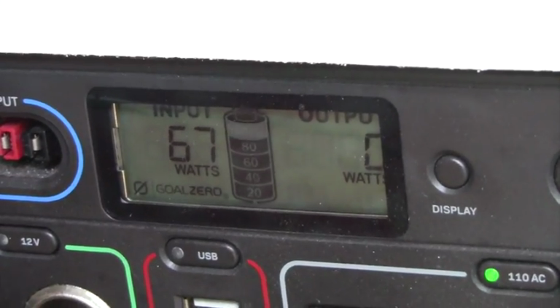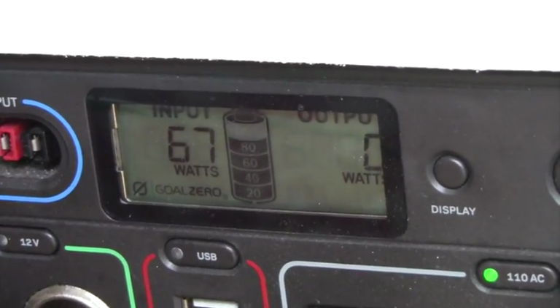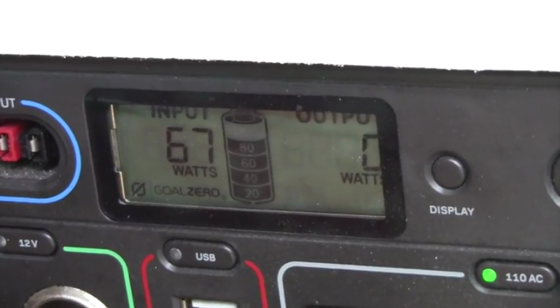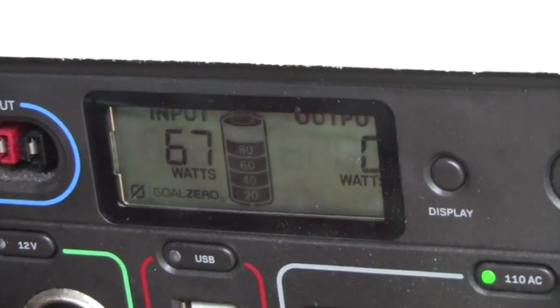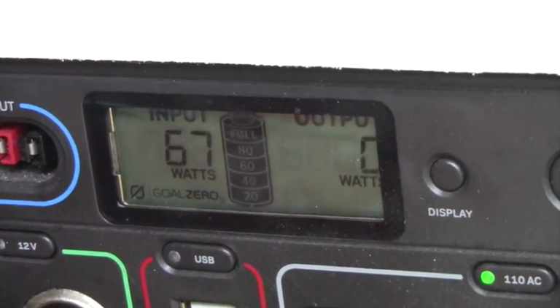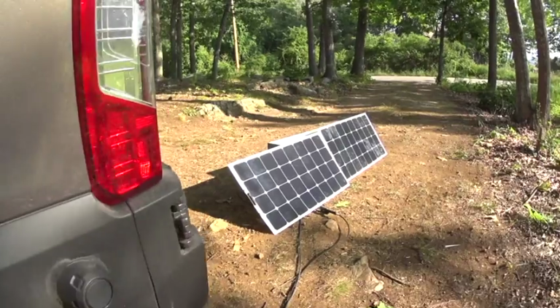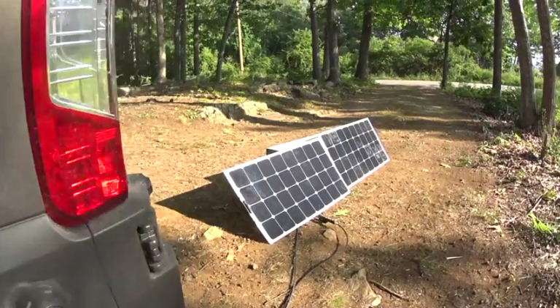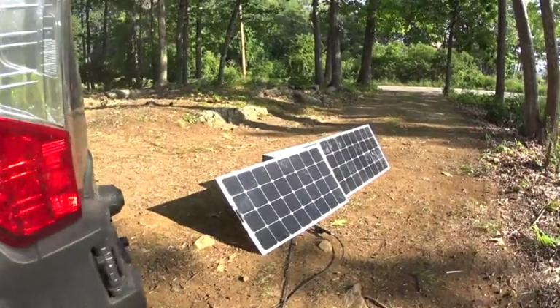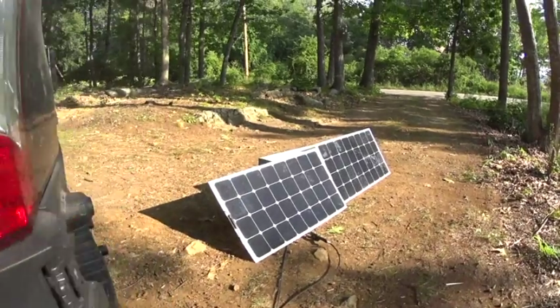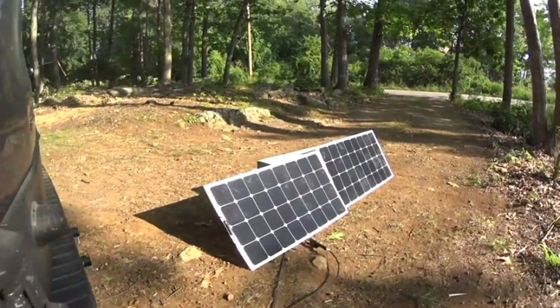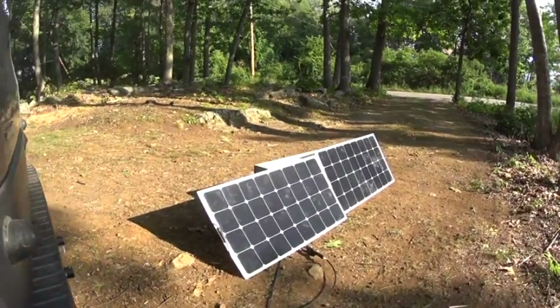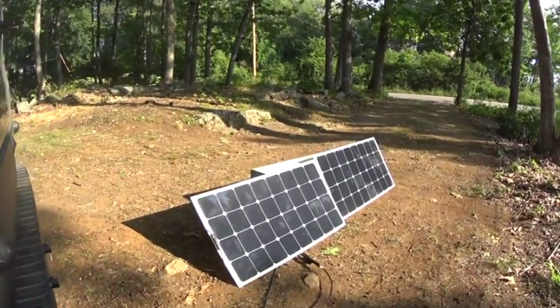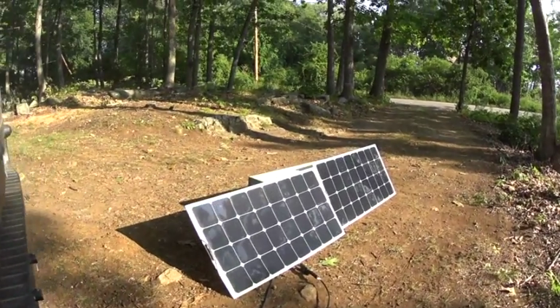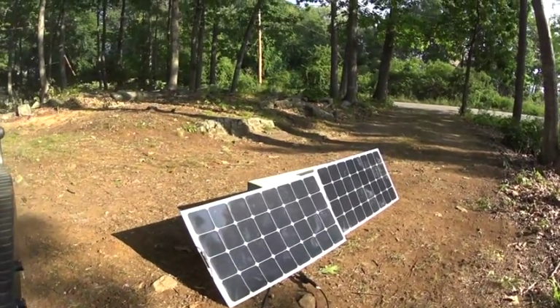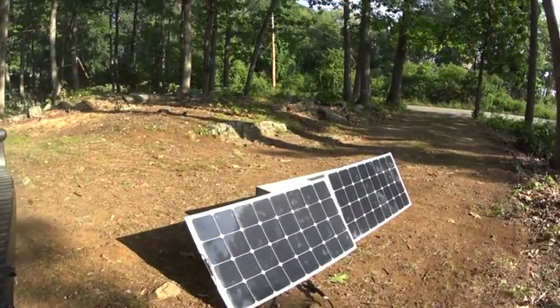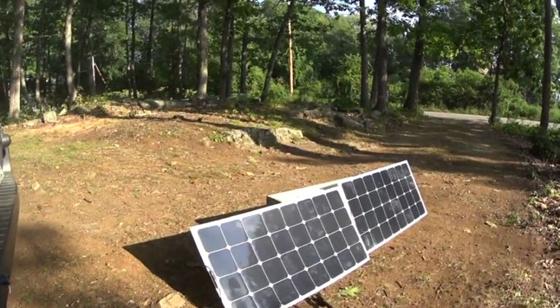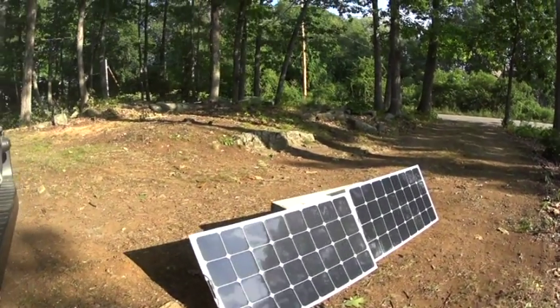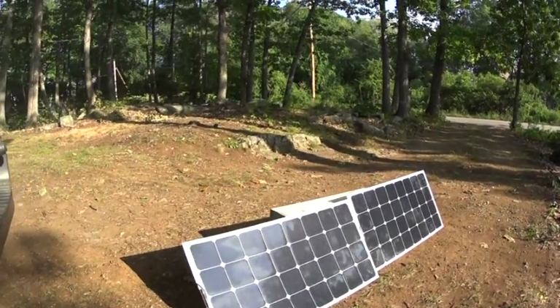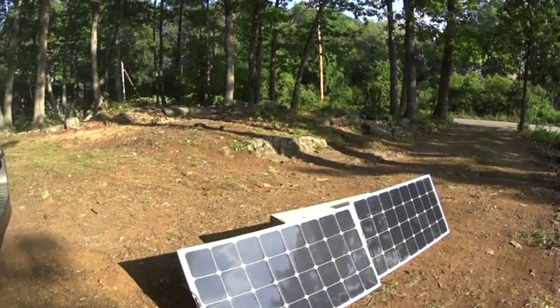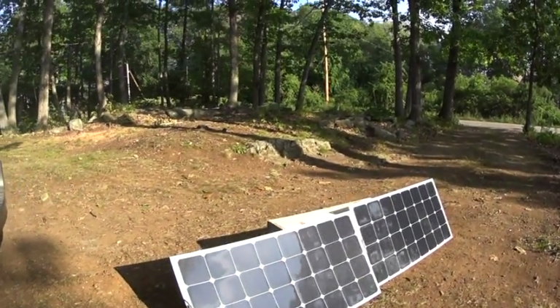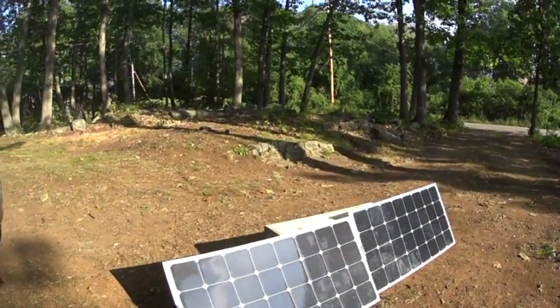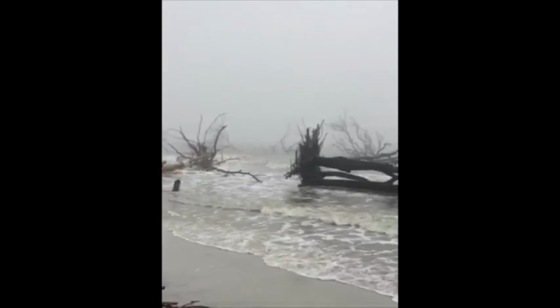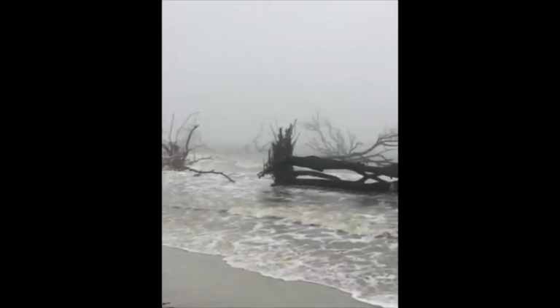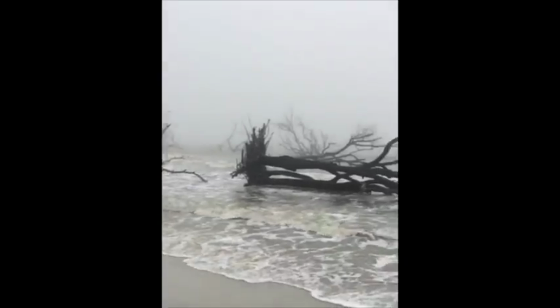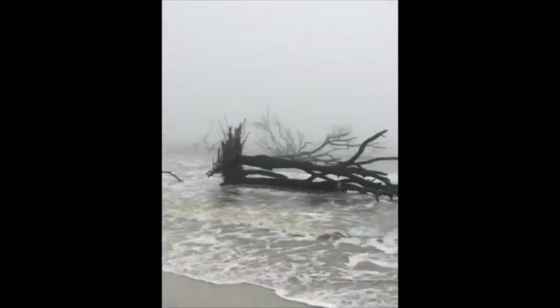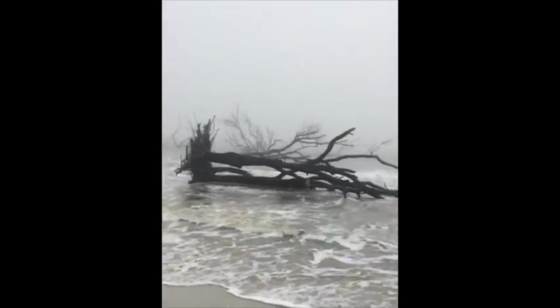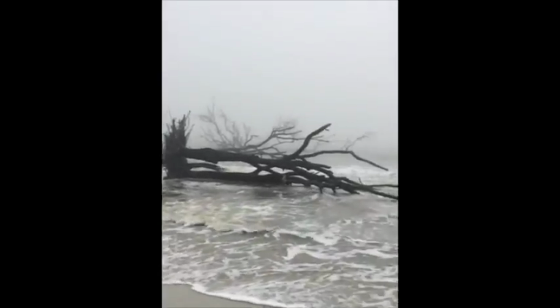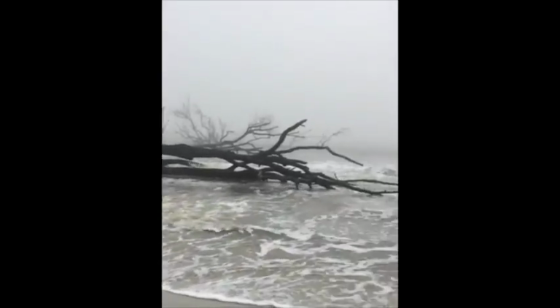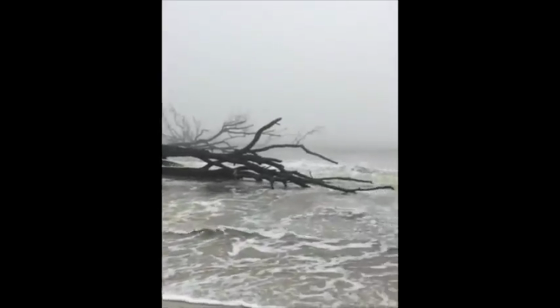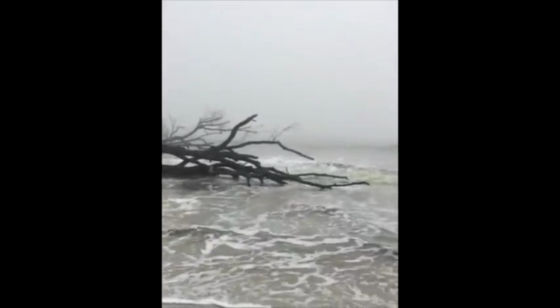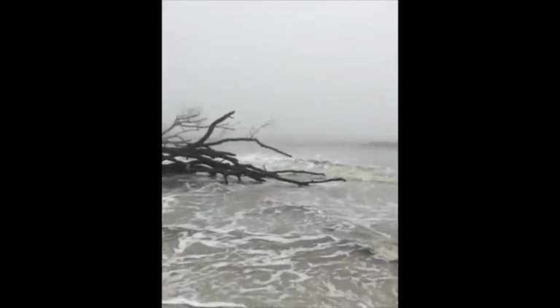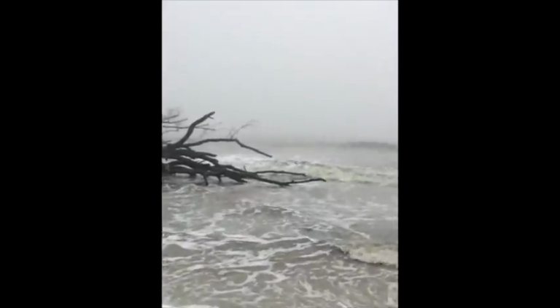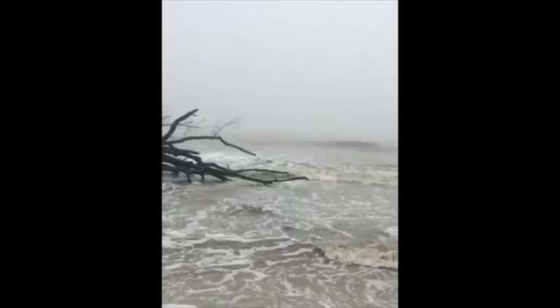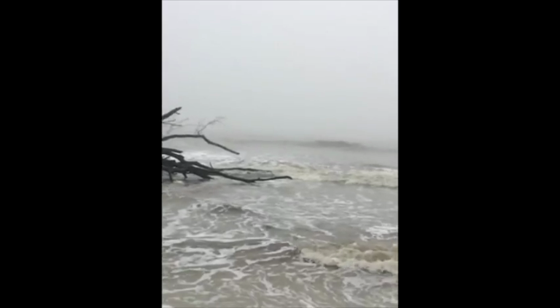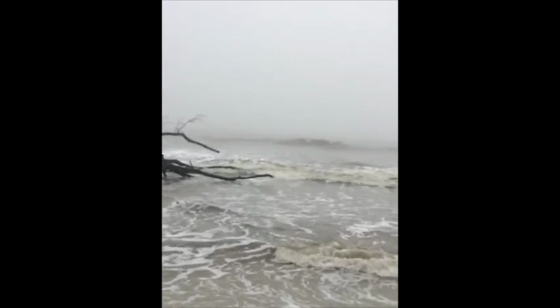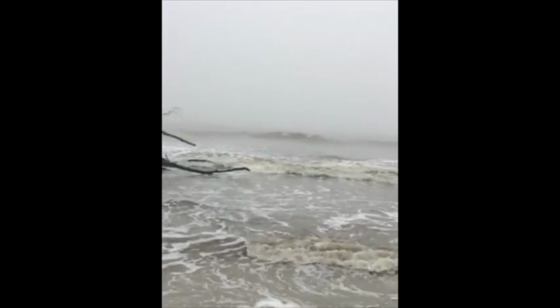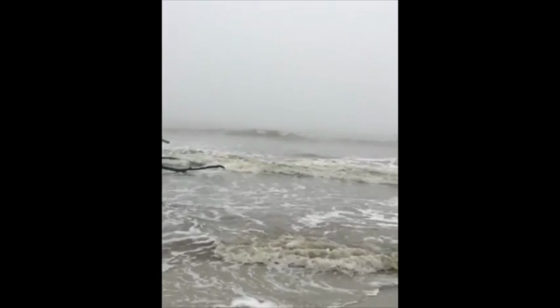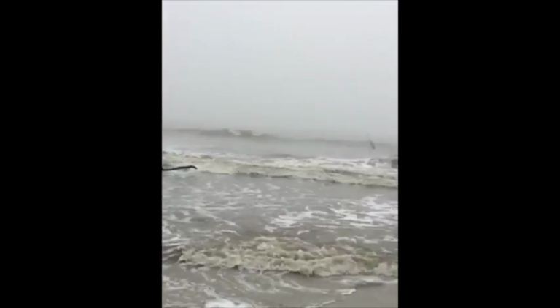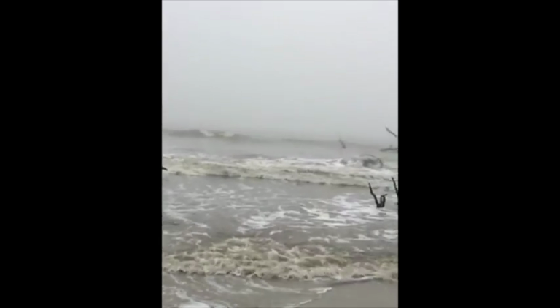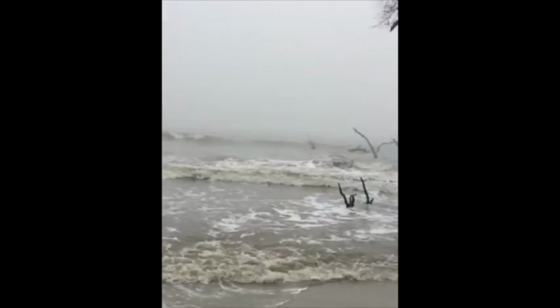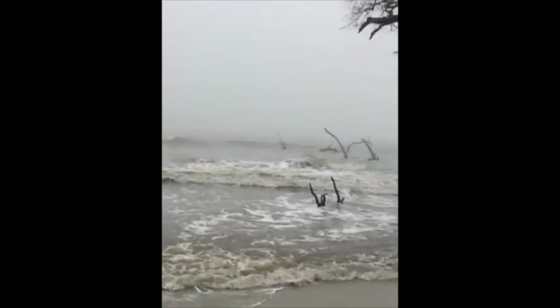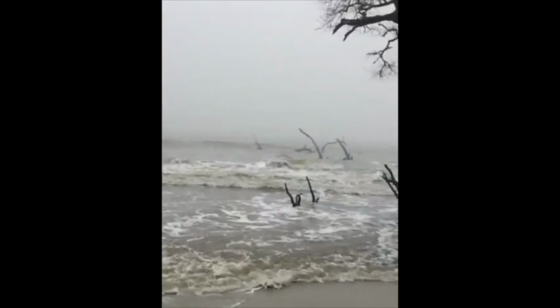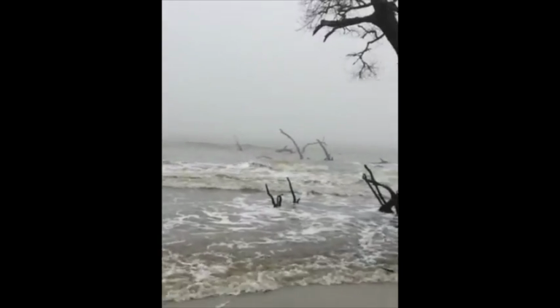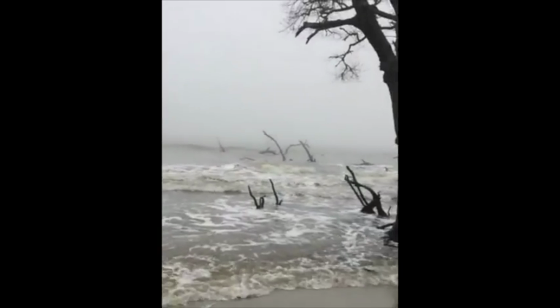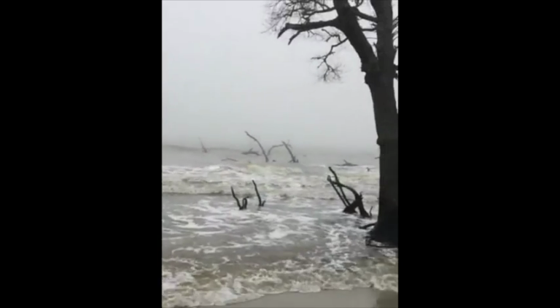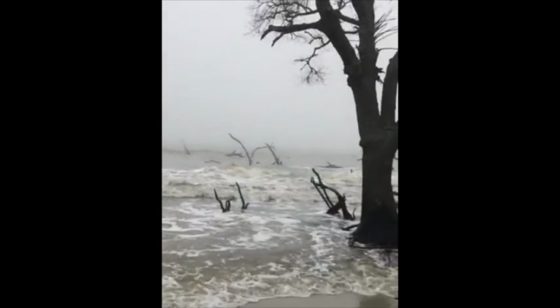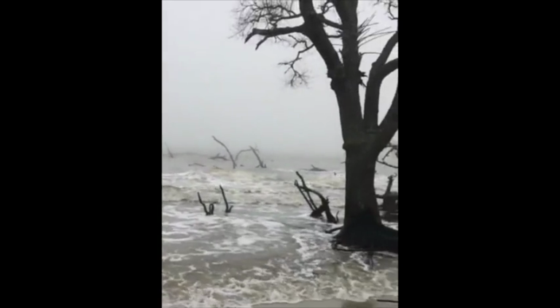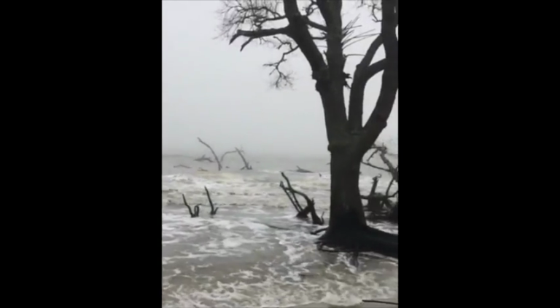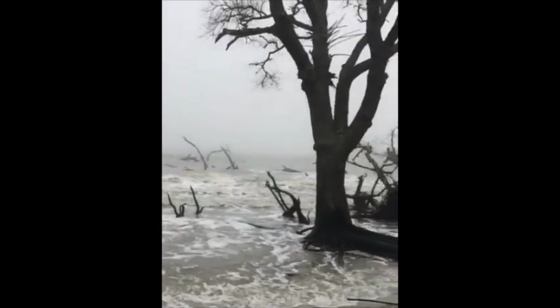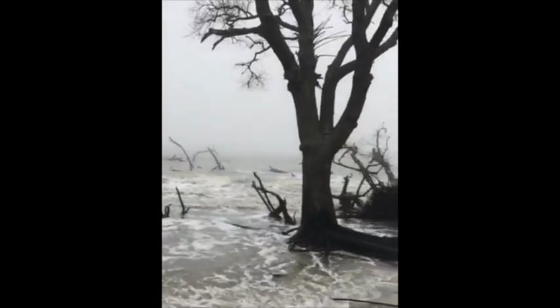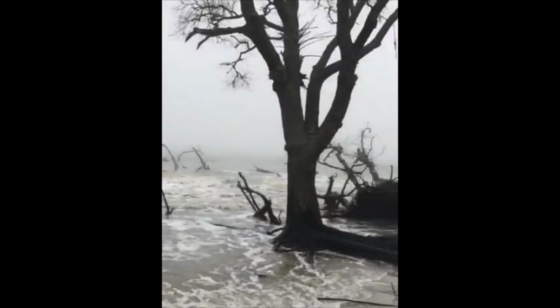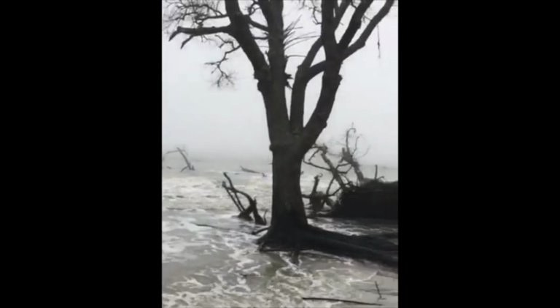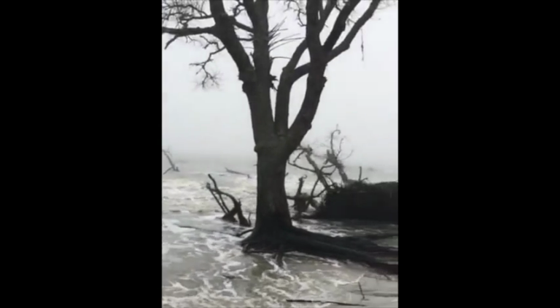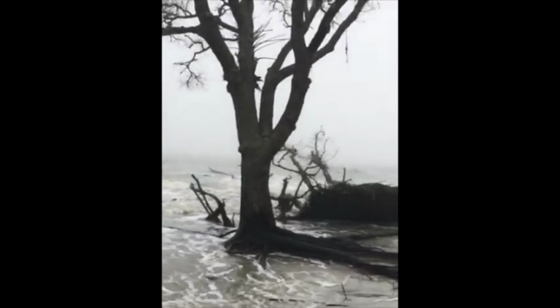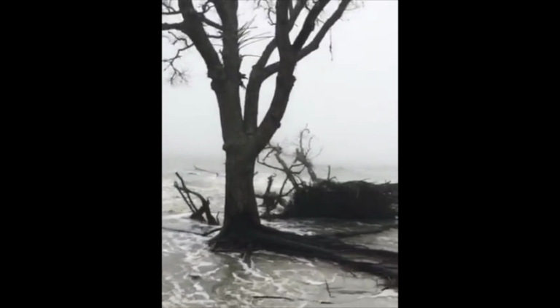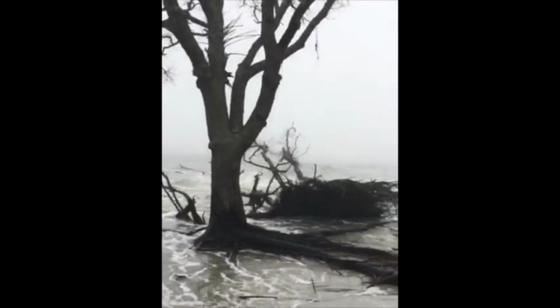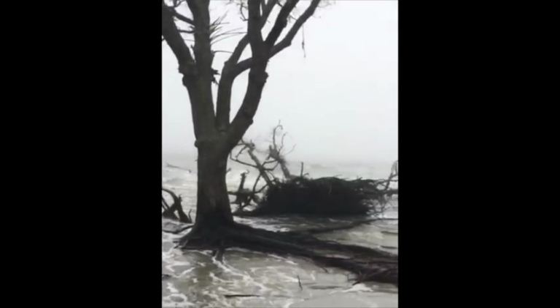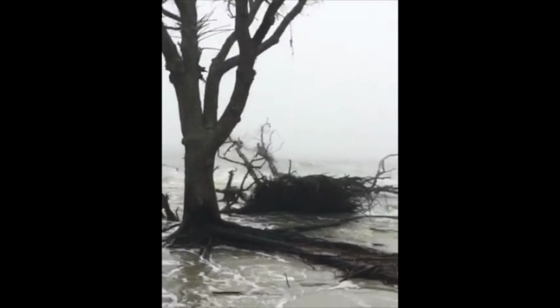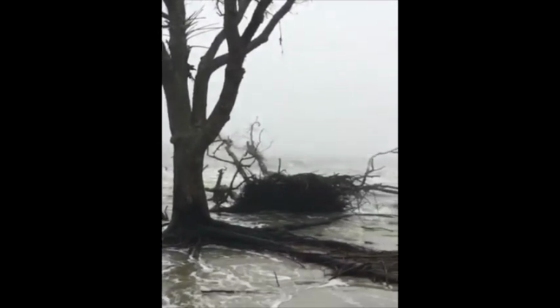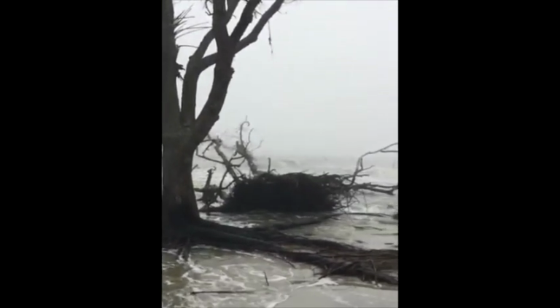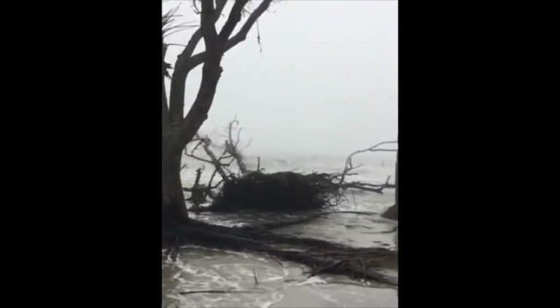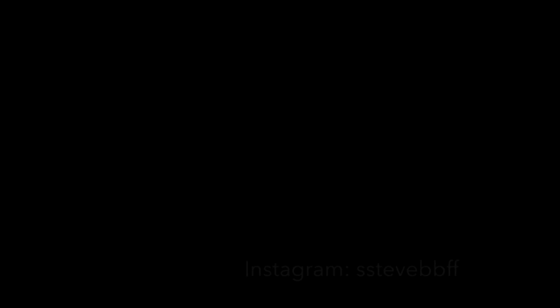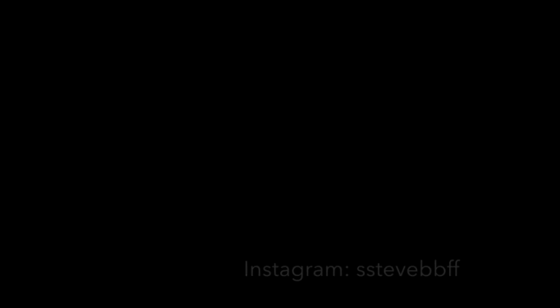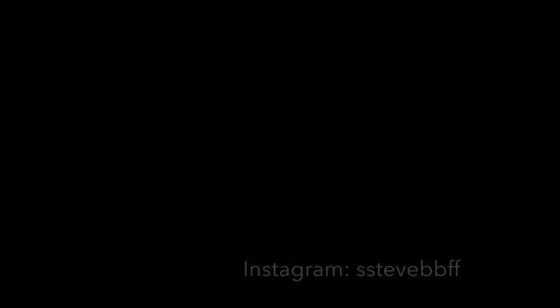Still love using my Renogy solar panels, but you've got to have a generator for a million reasons, especially cloudy days.